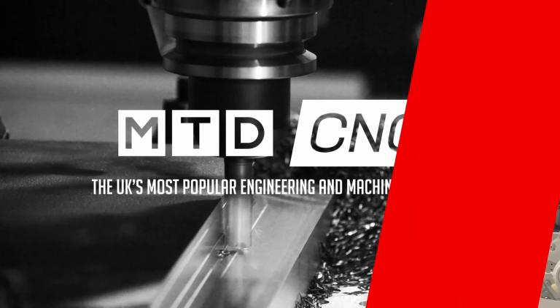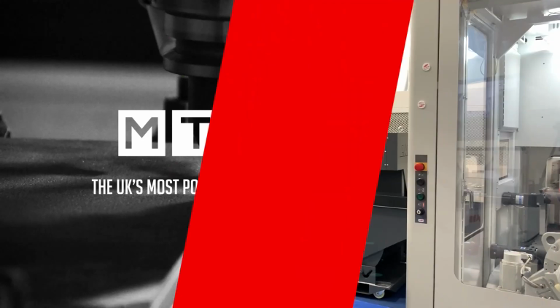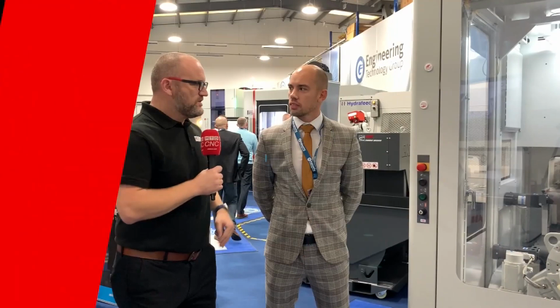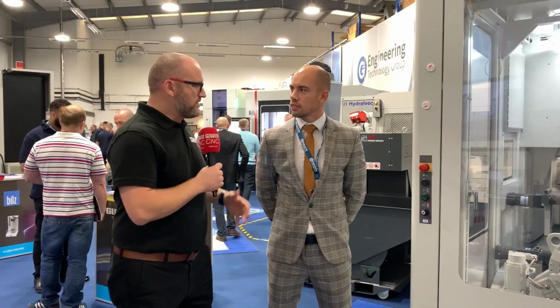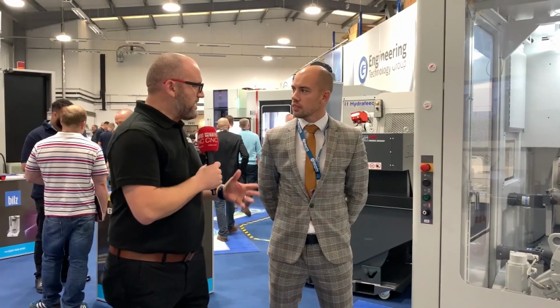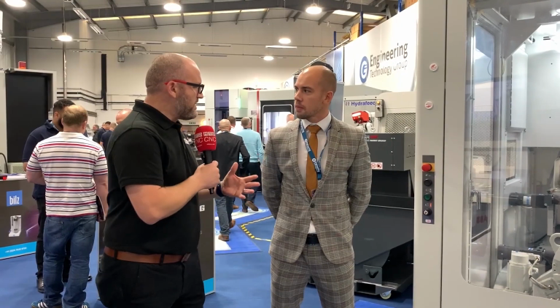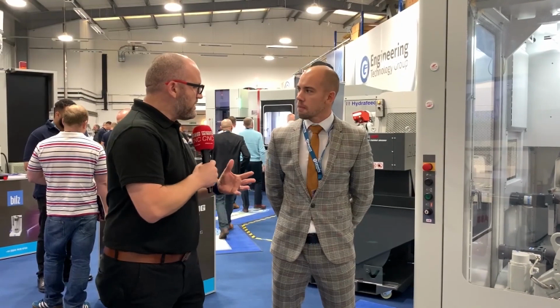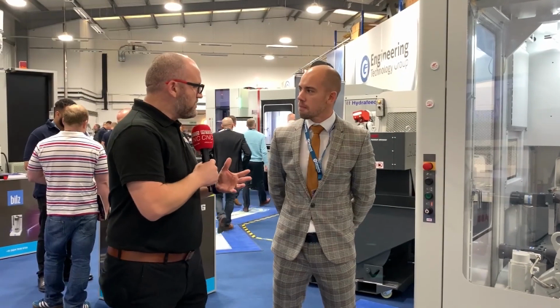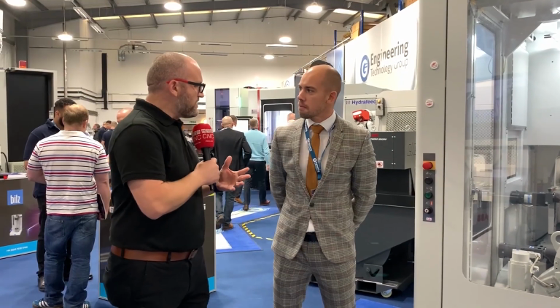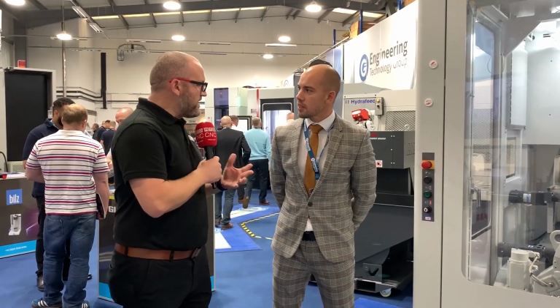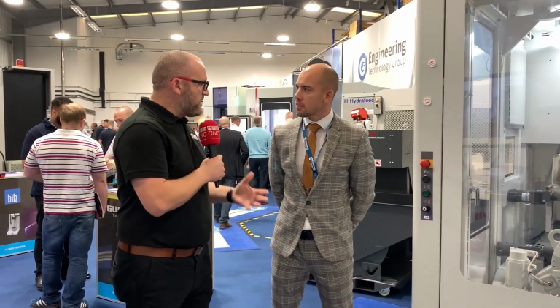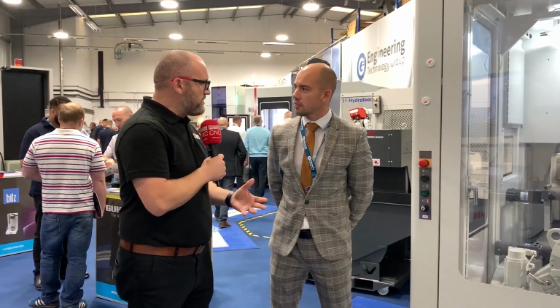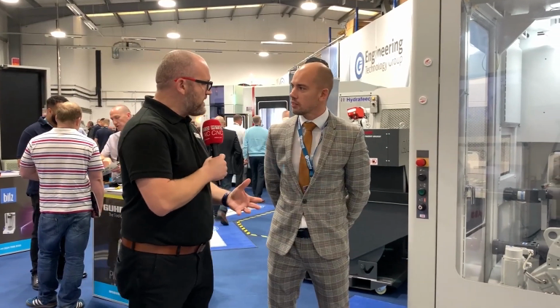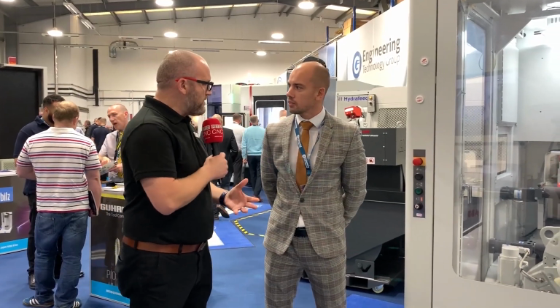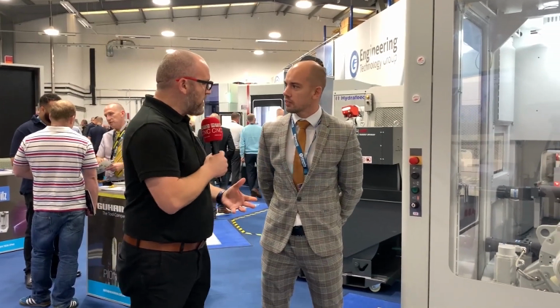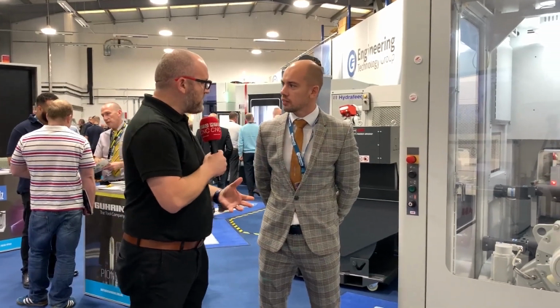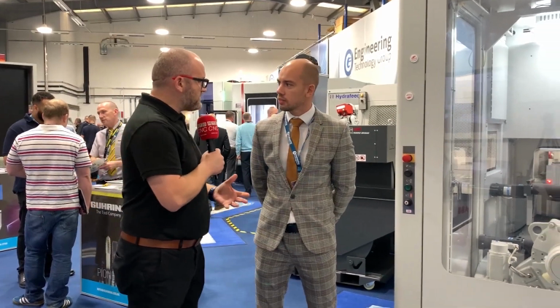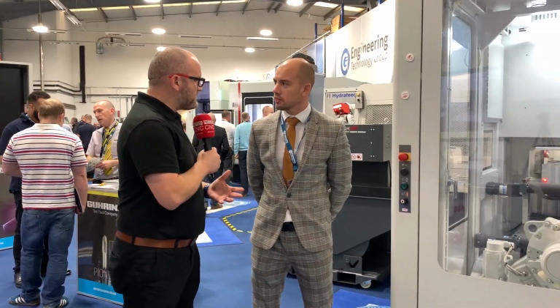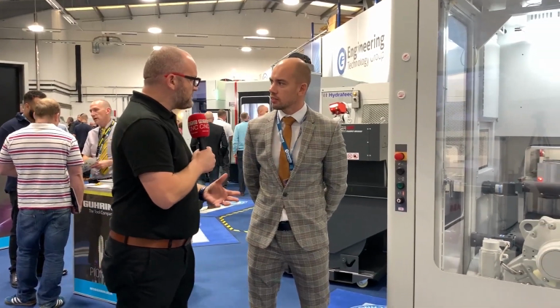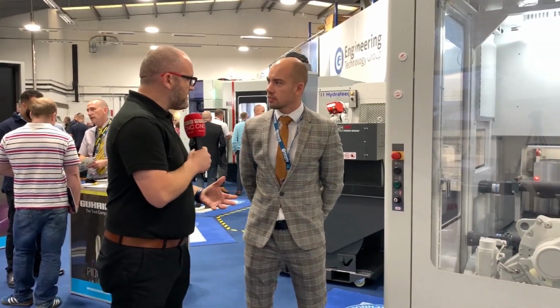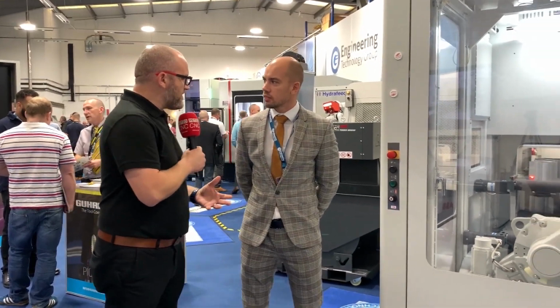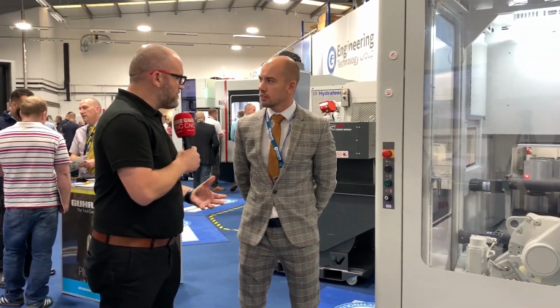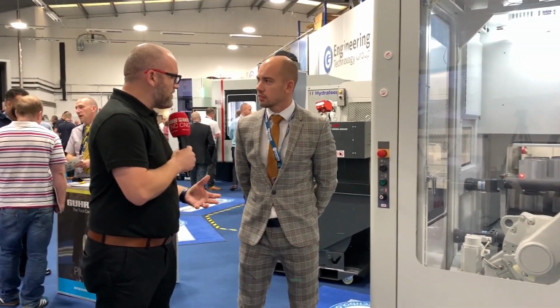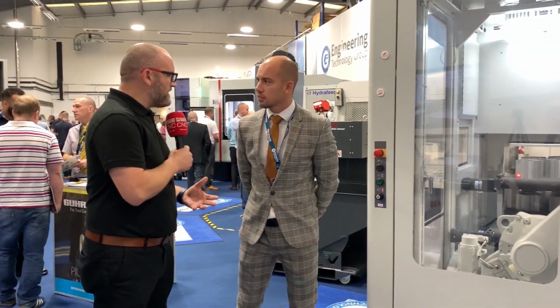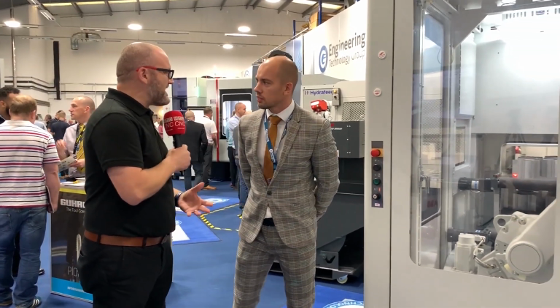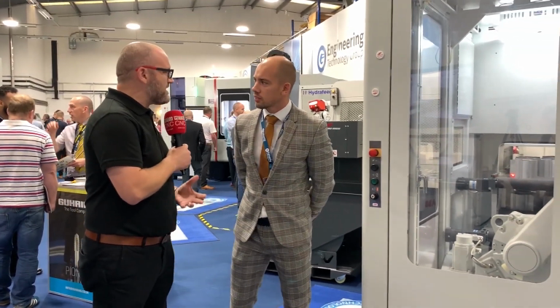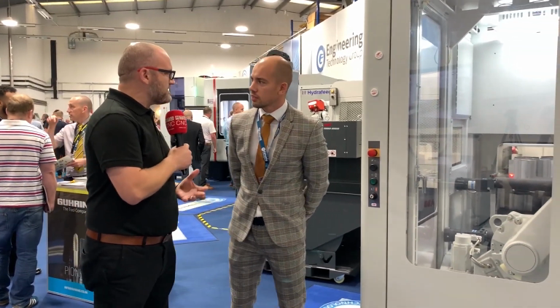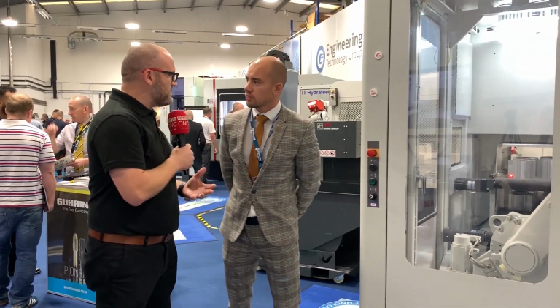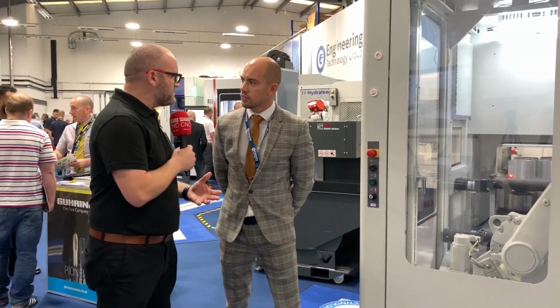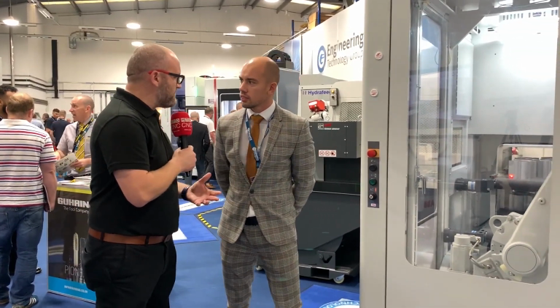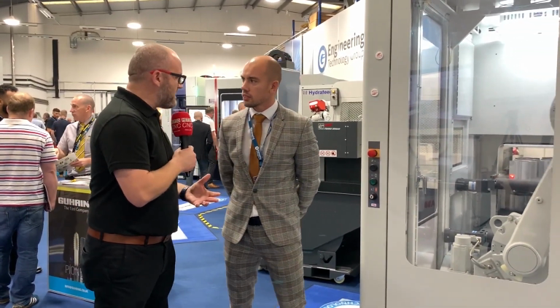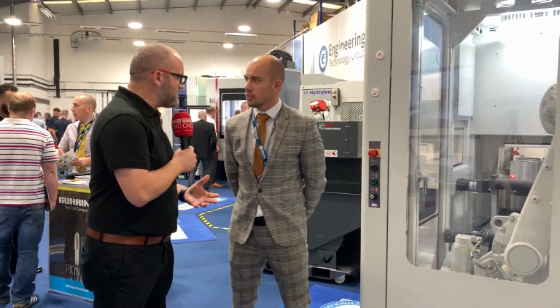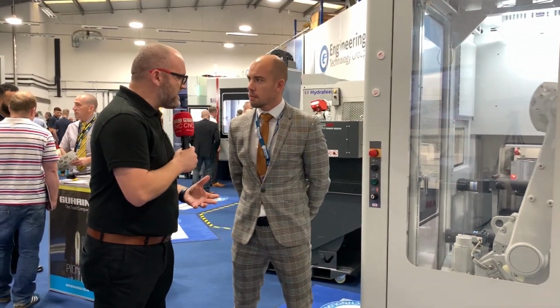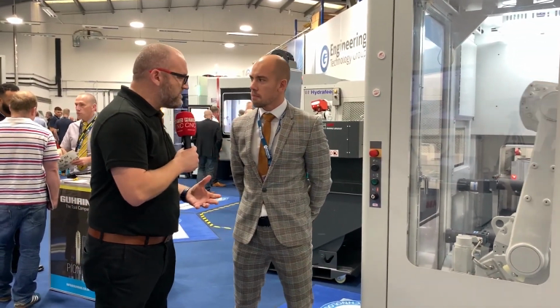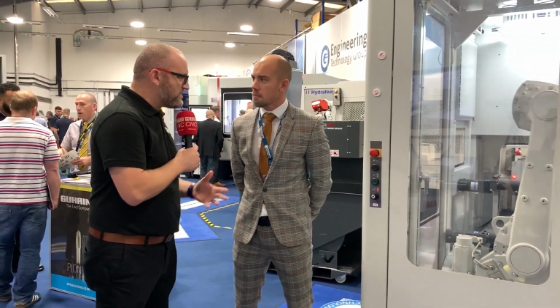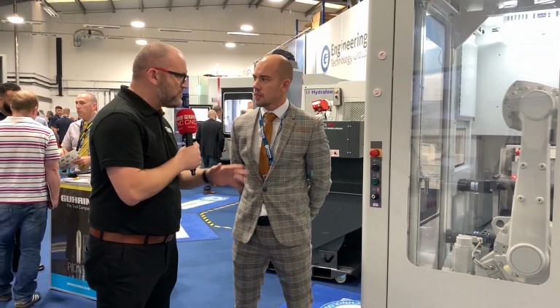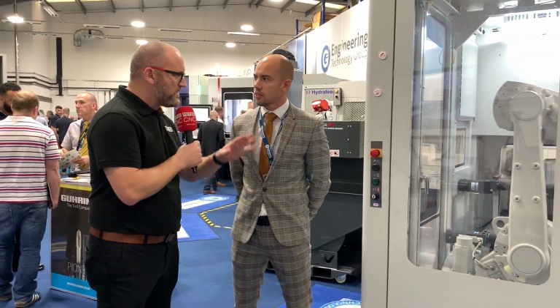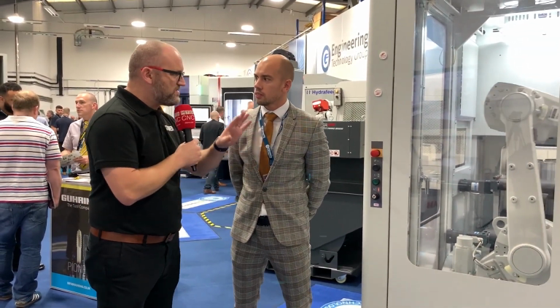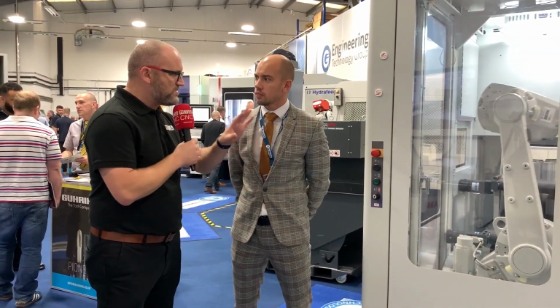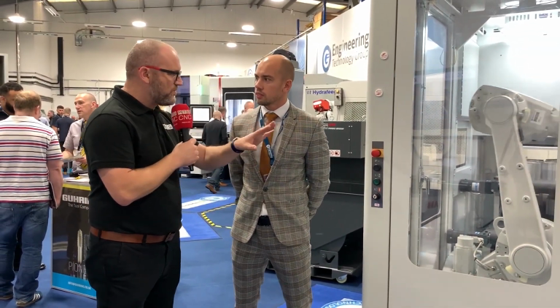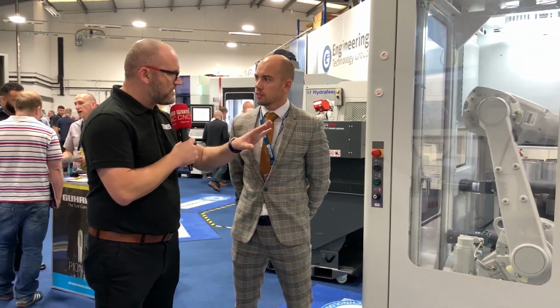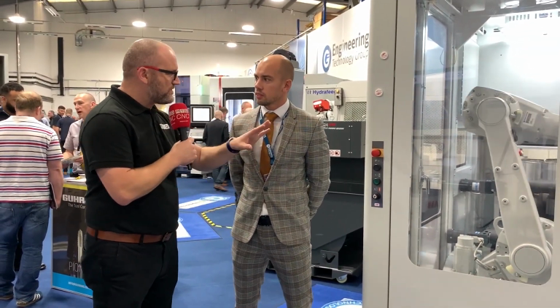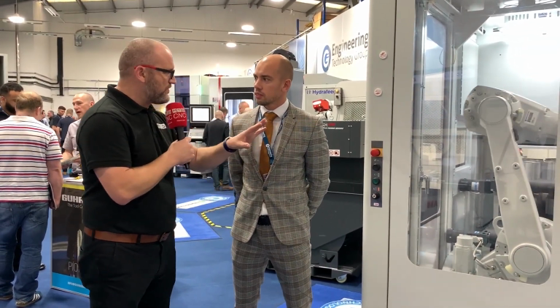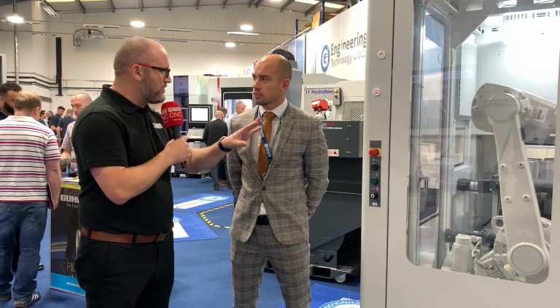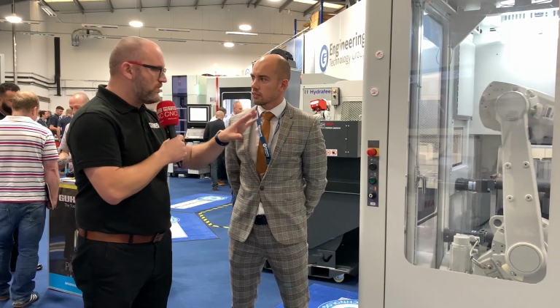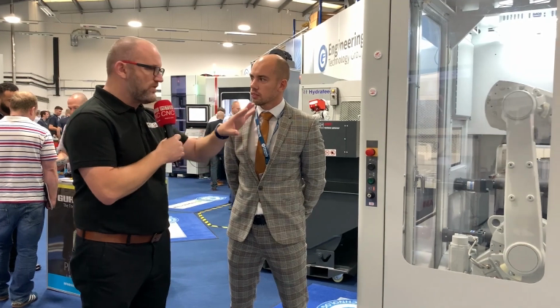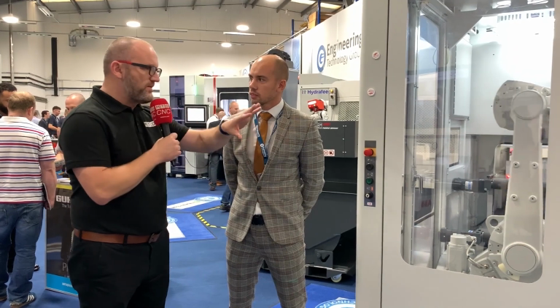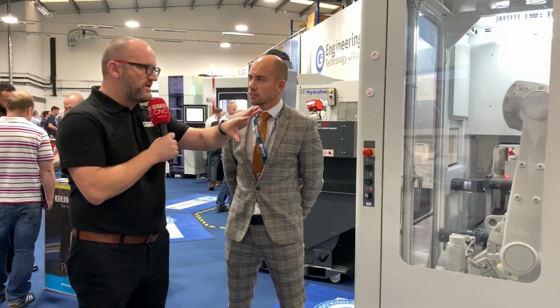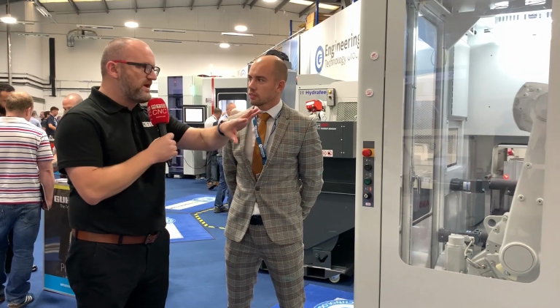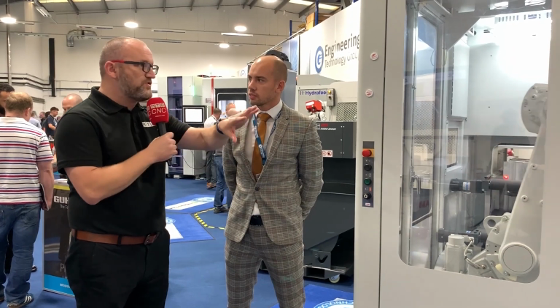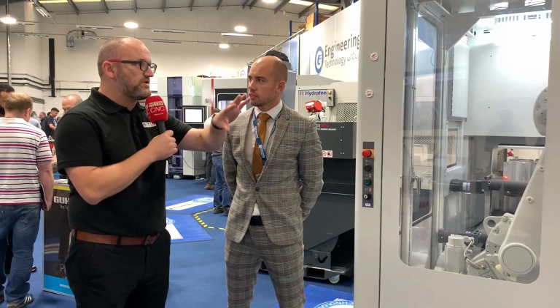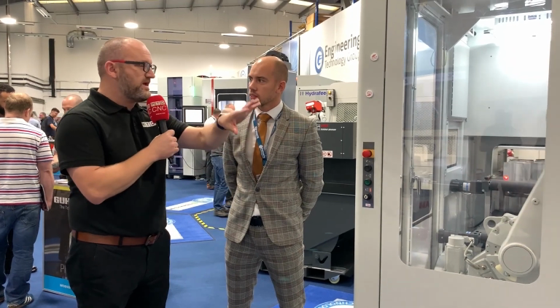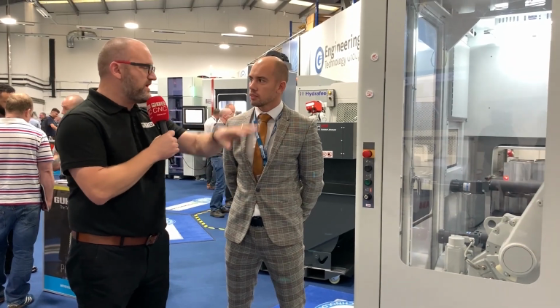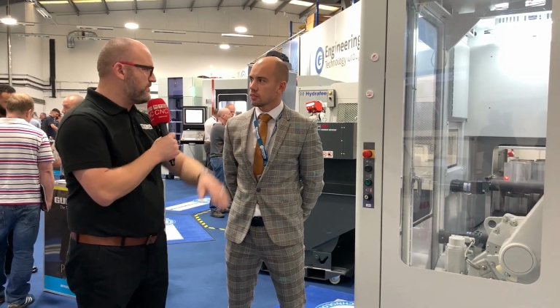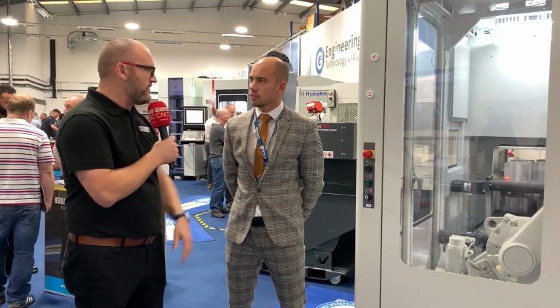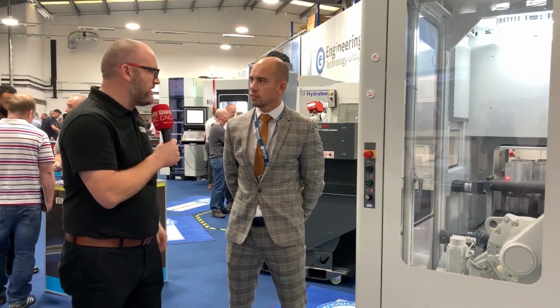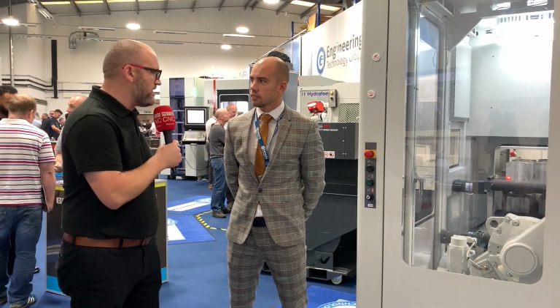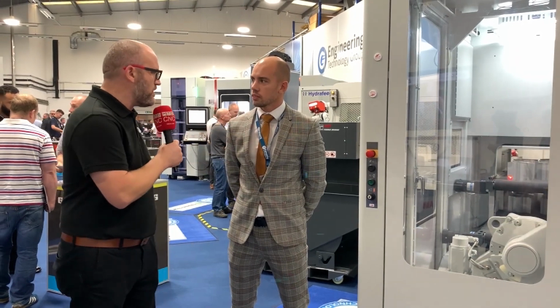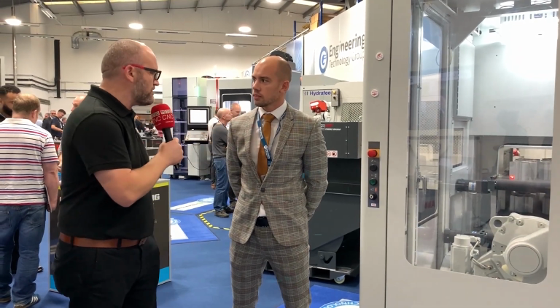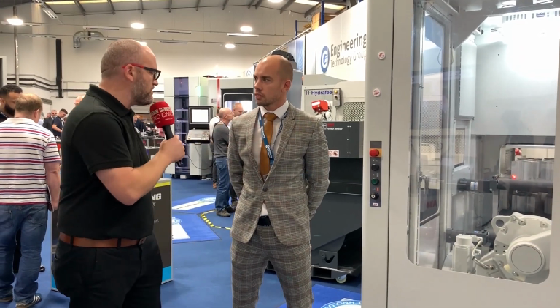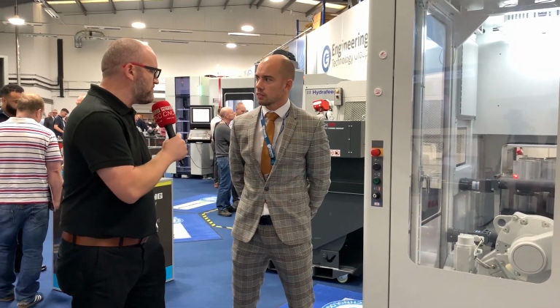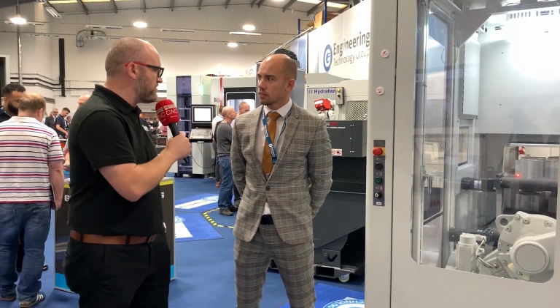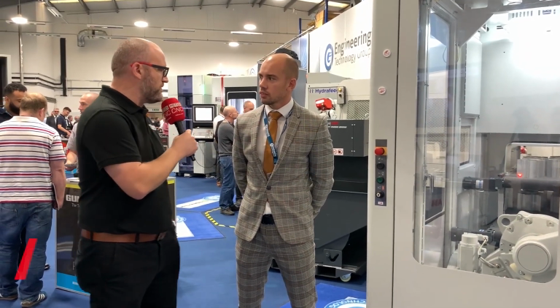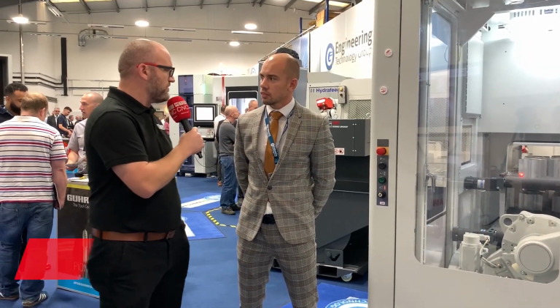So Matt, ABB, you're part of this Discover Turnkey Excellence event at ETG. Talk us through your application here with the Hardinch Bridgeport.